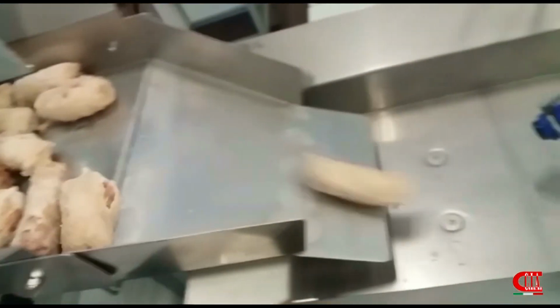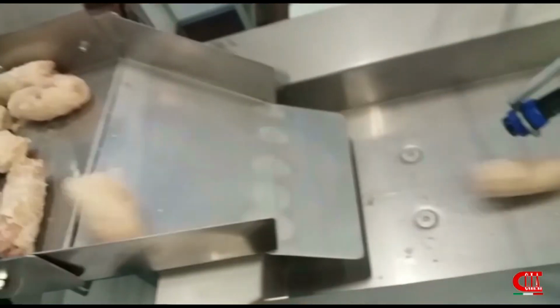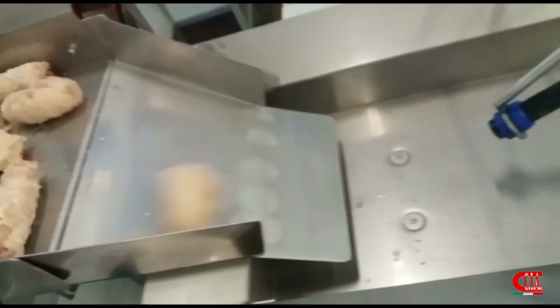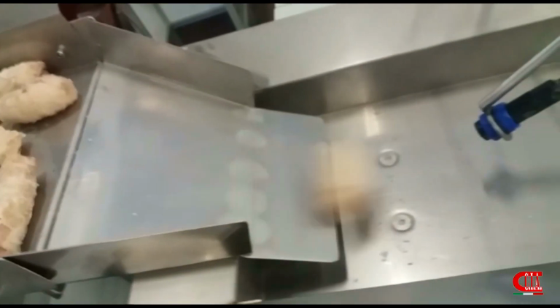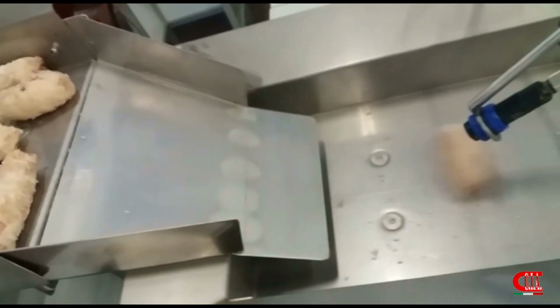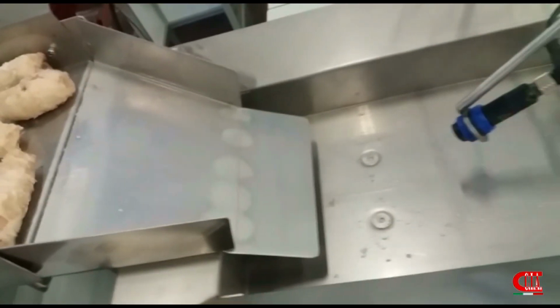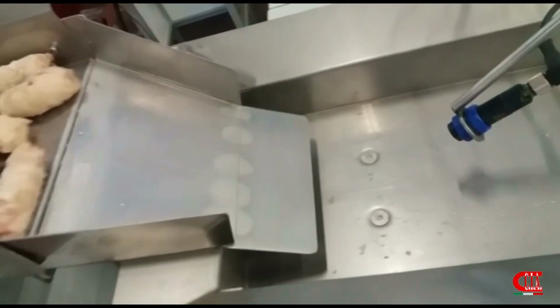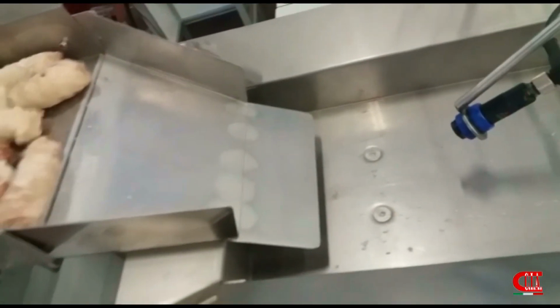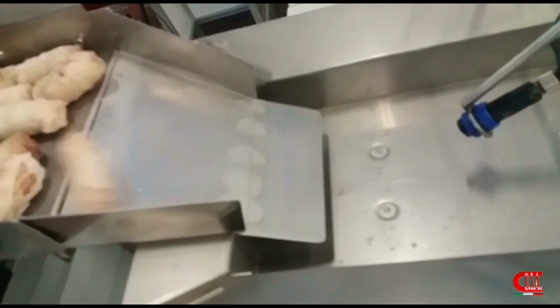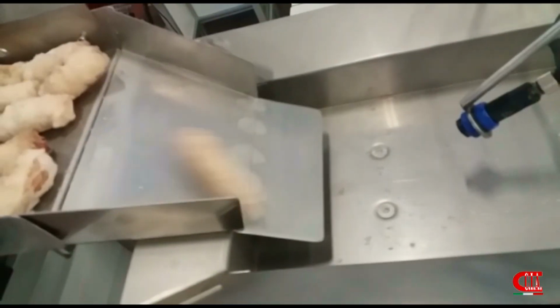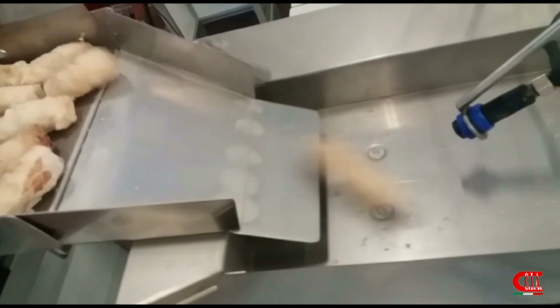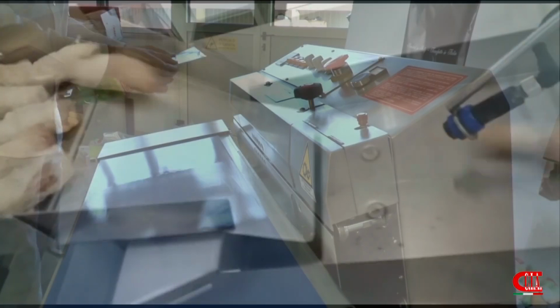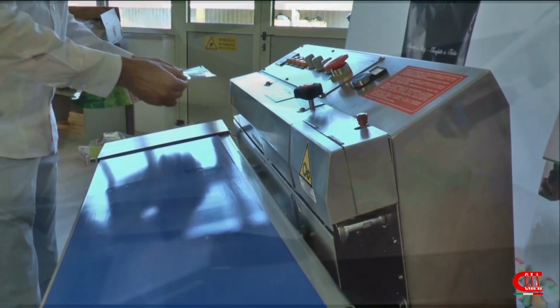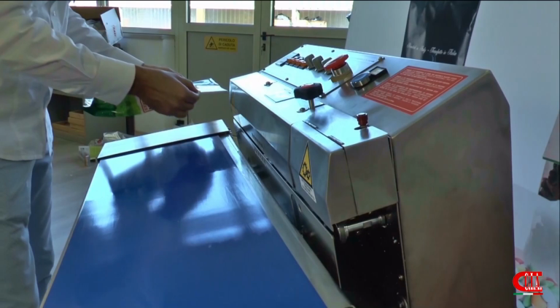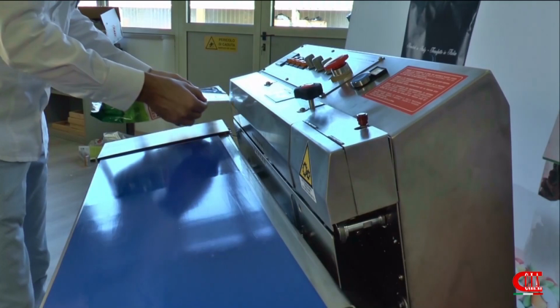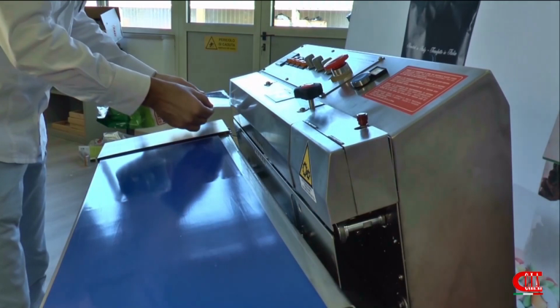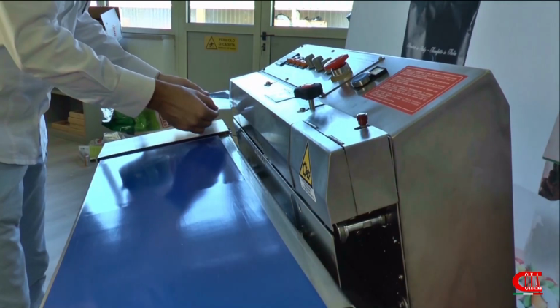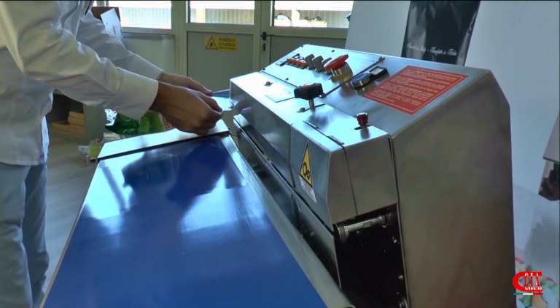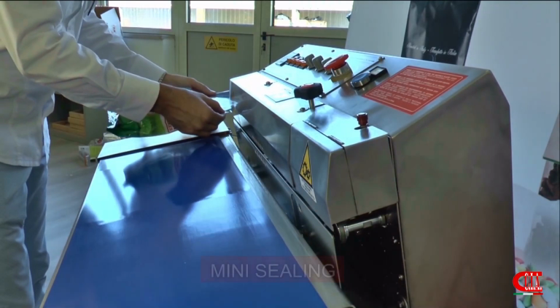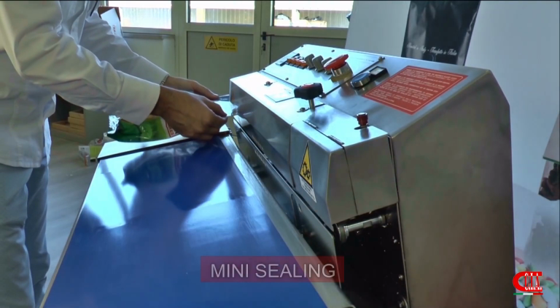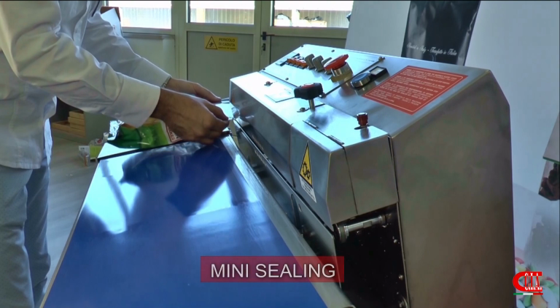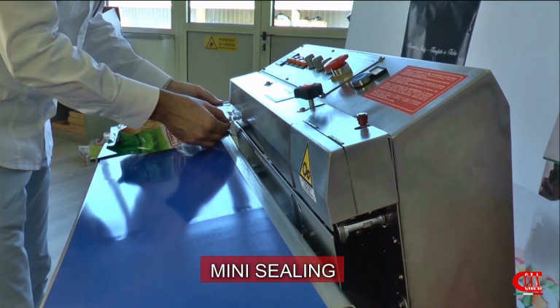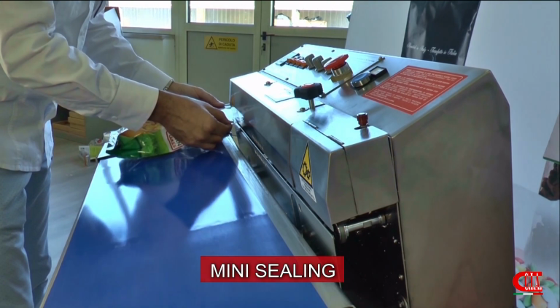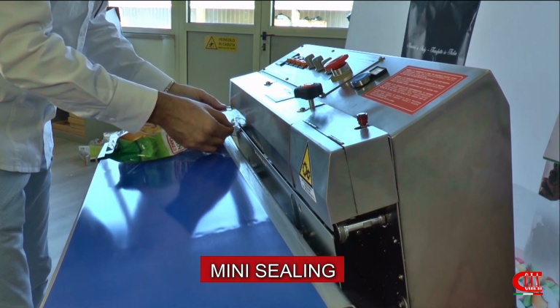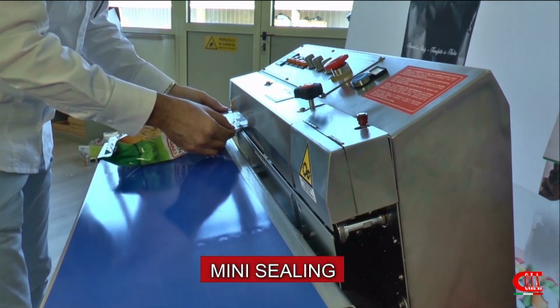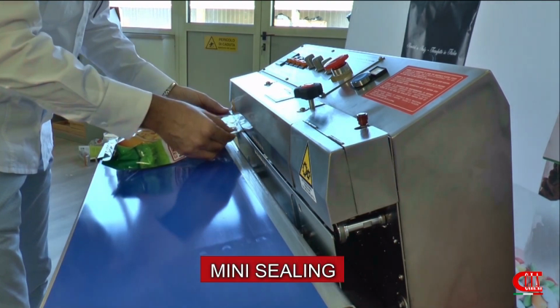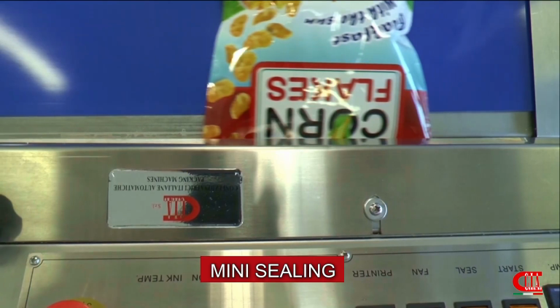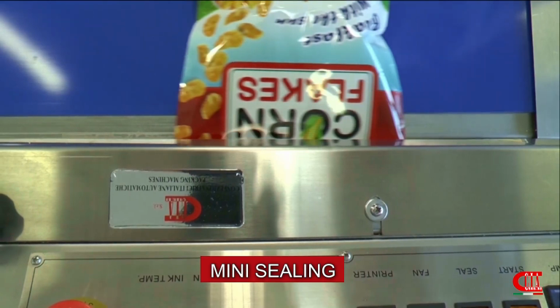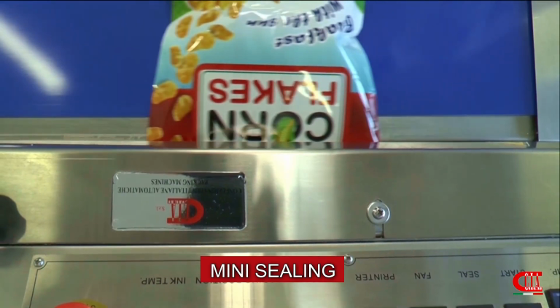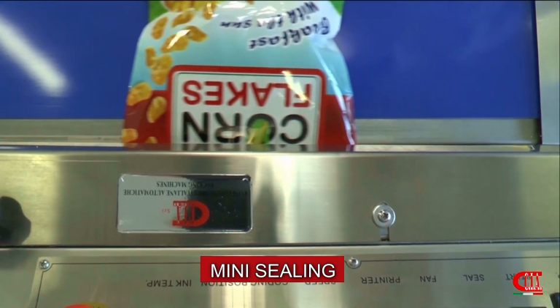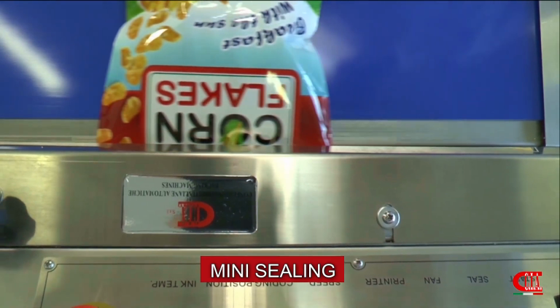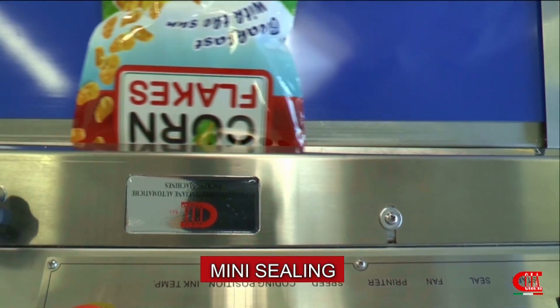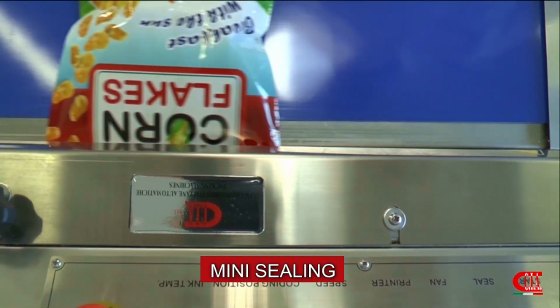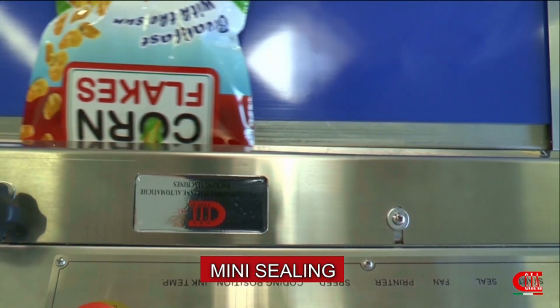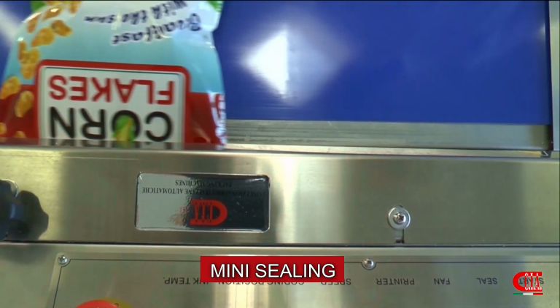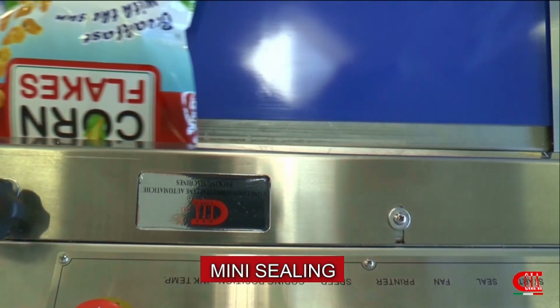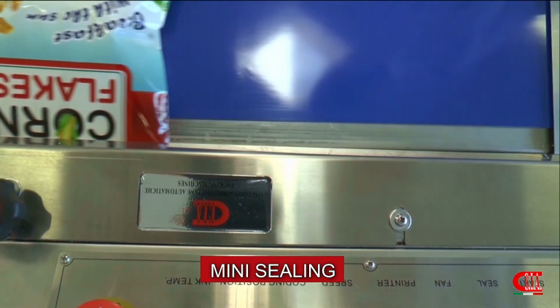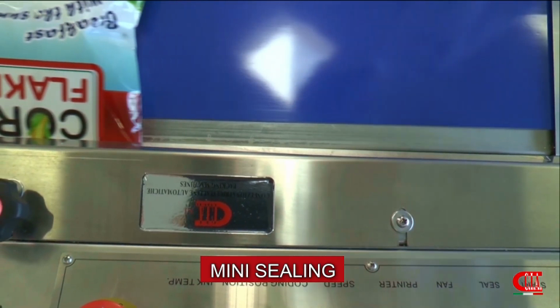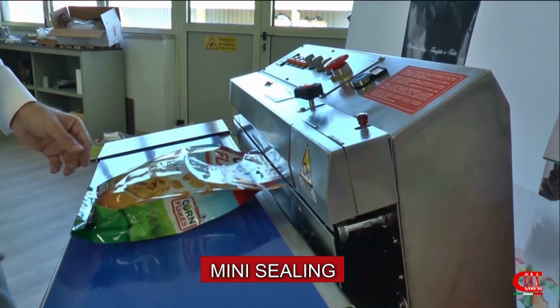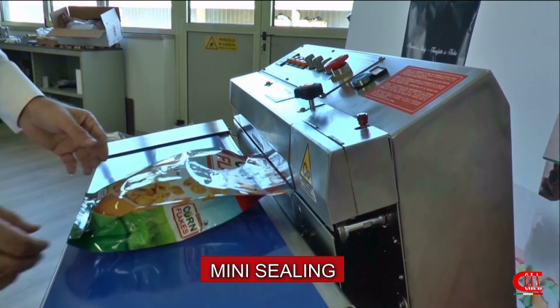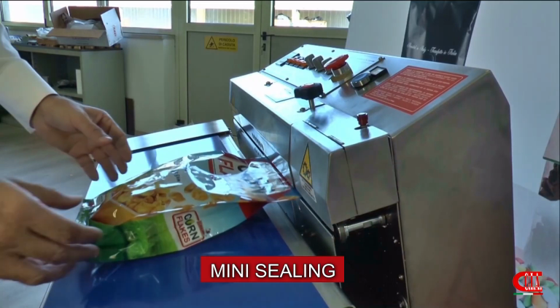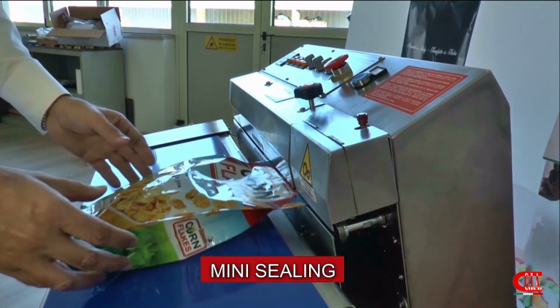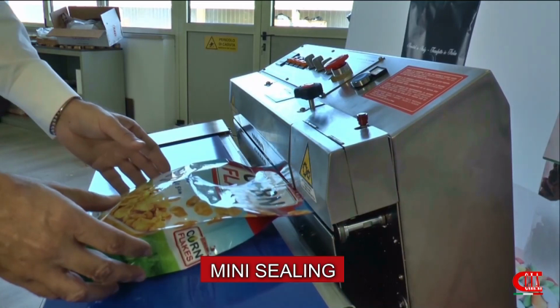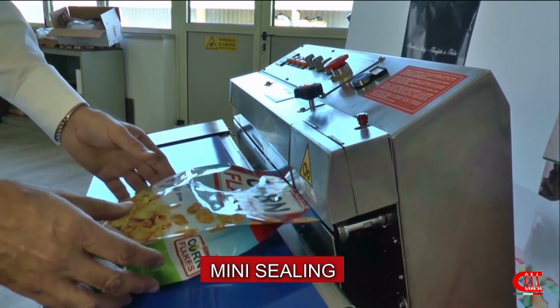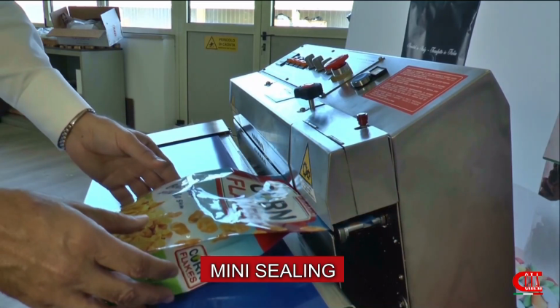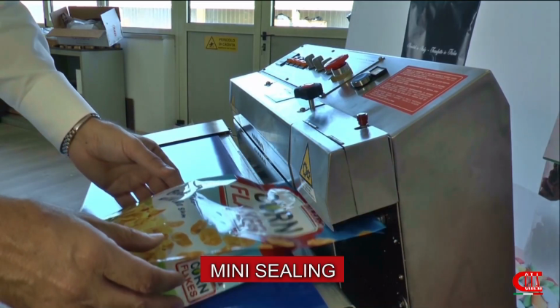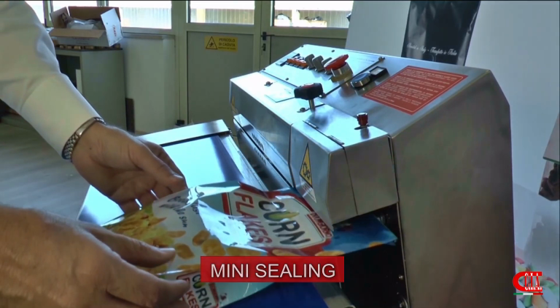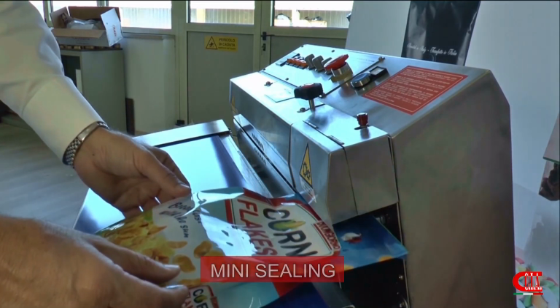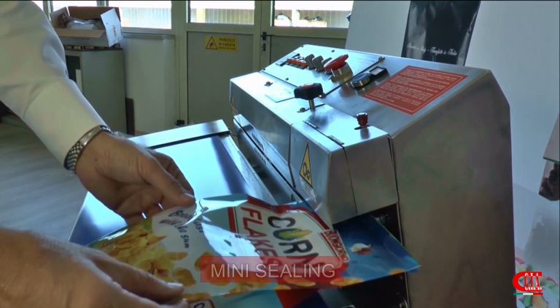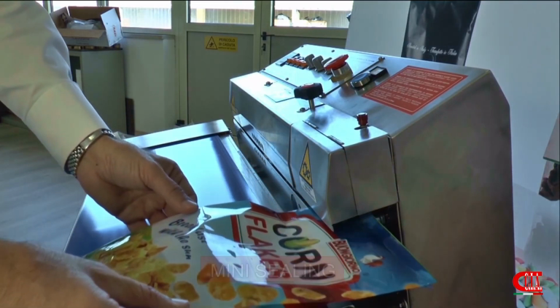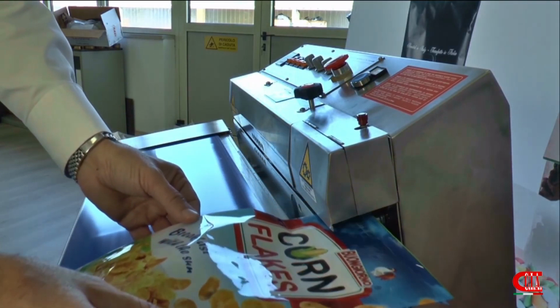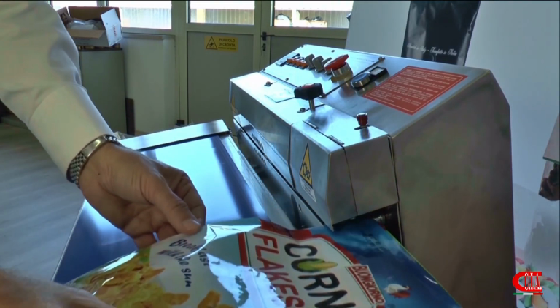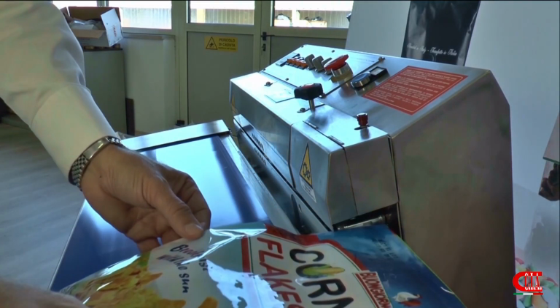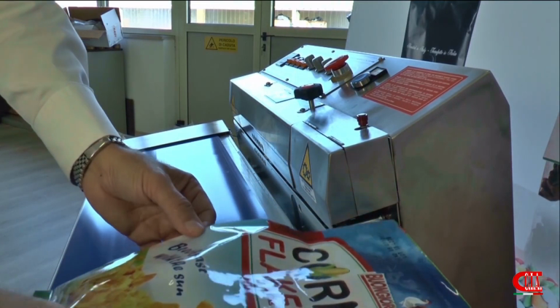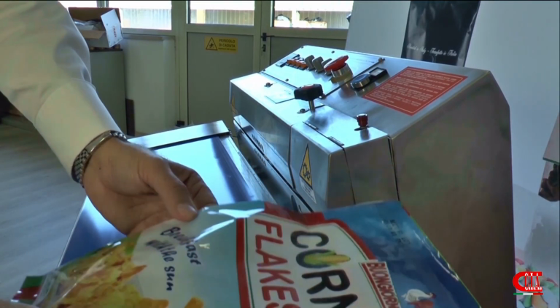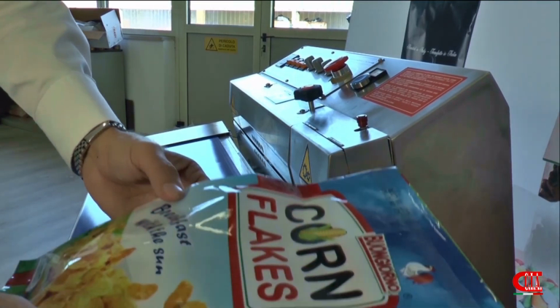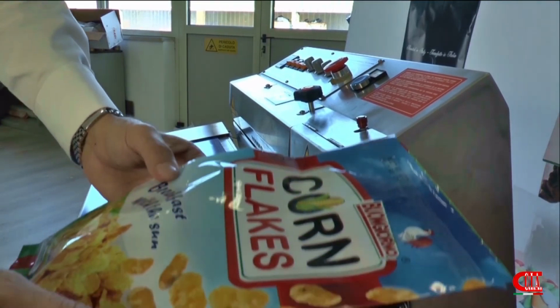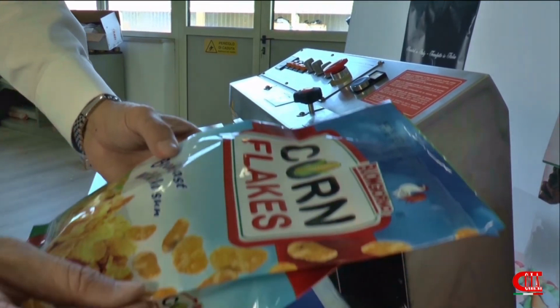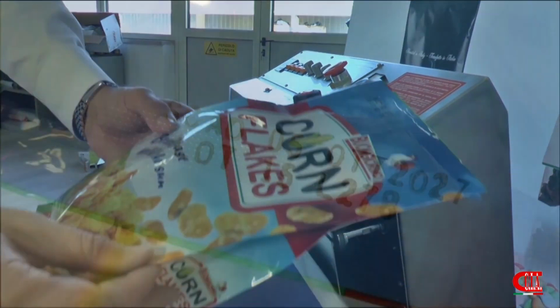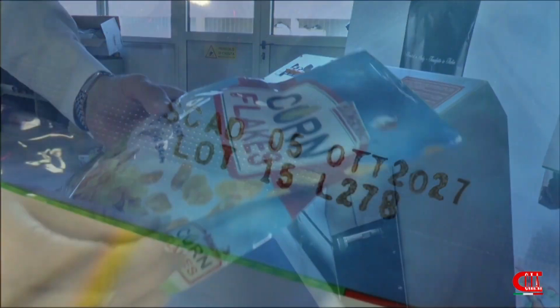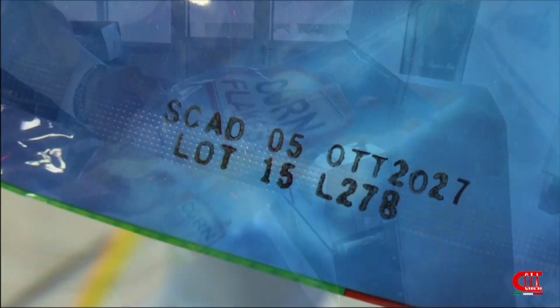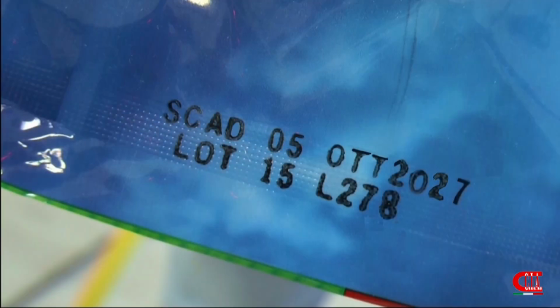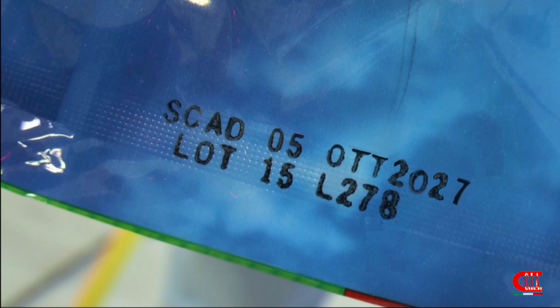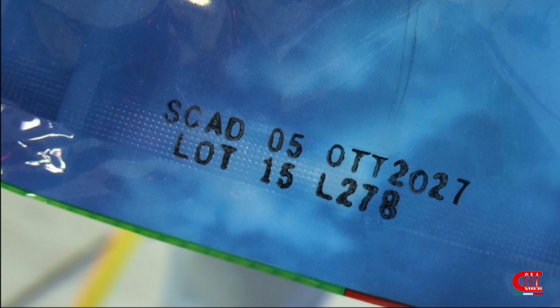If you then need to professionally seal your heat seal bags, our mini sealing machine with printing kit included will take care of it.